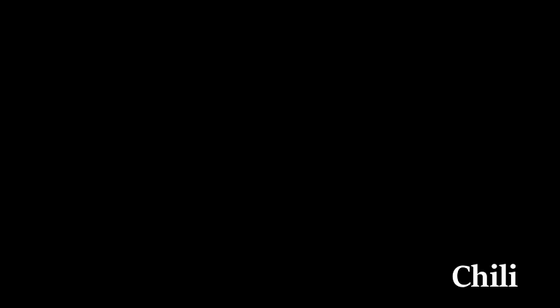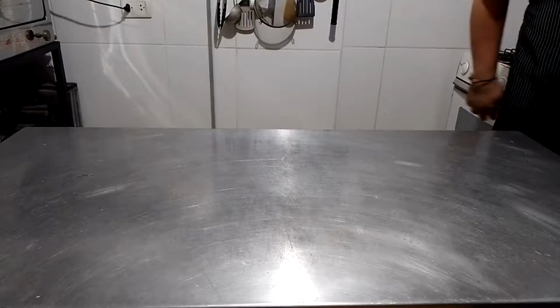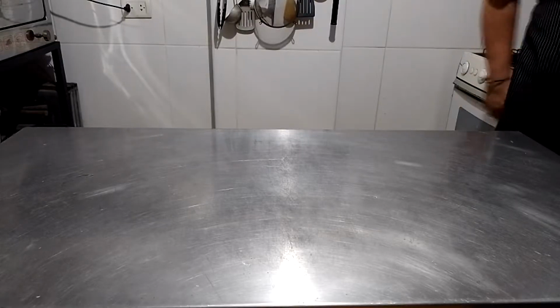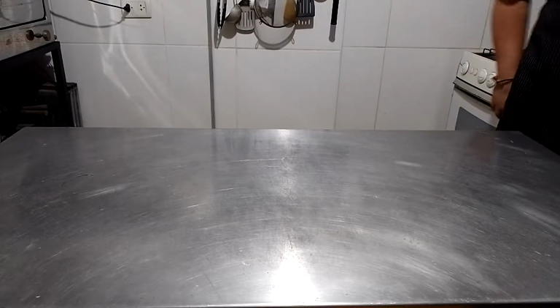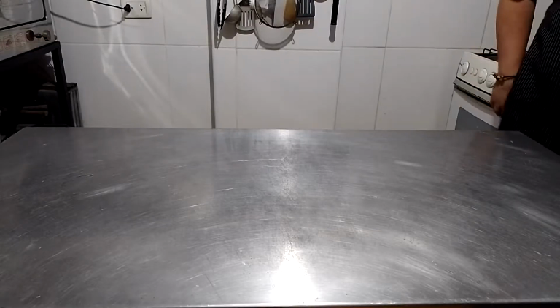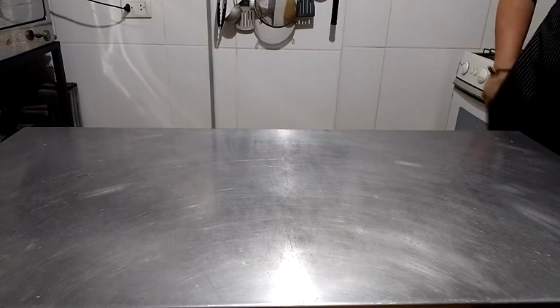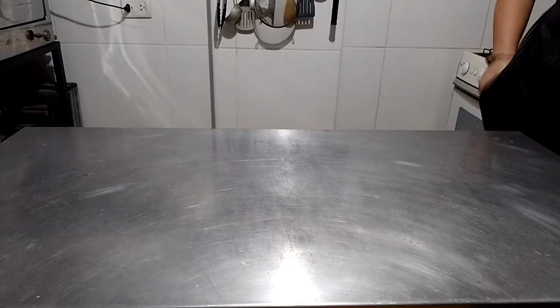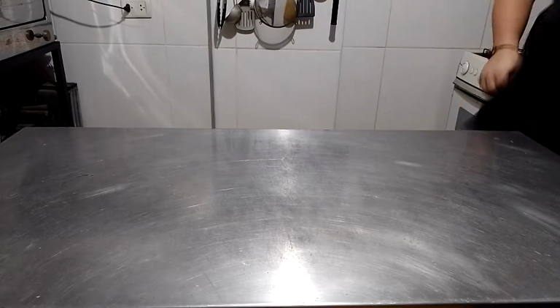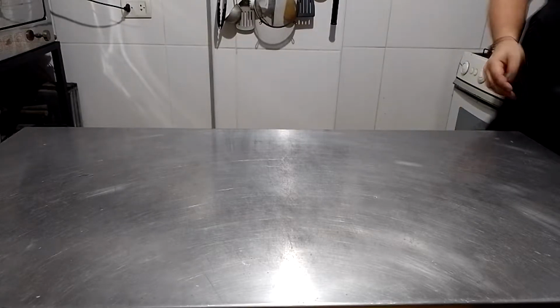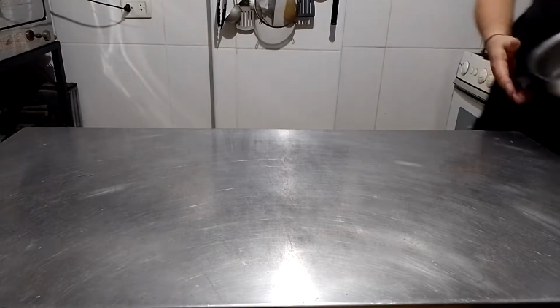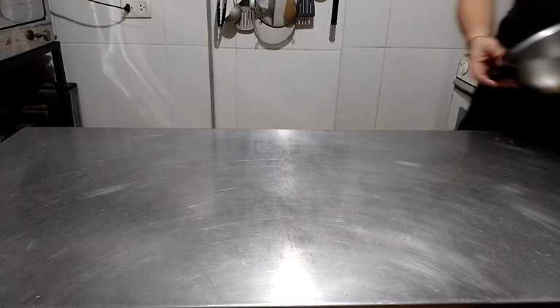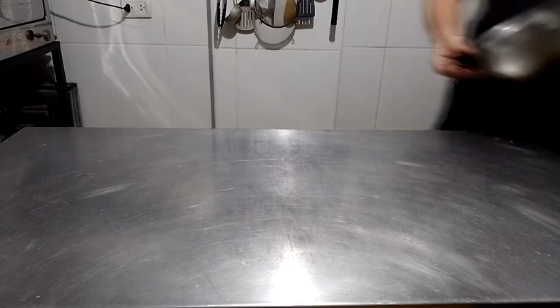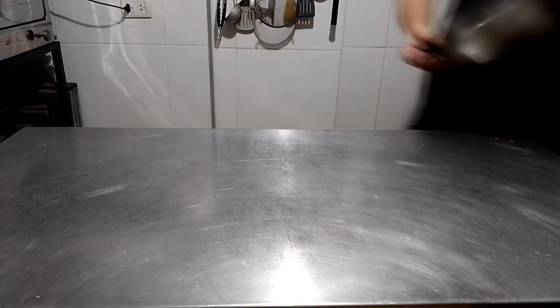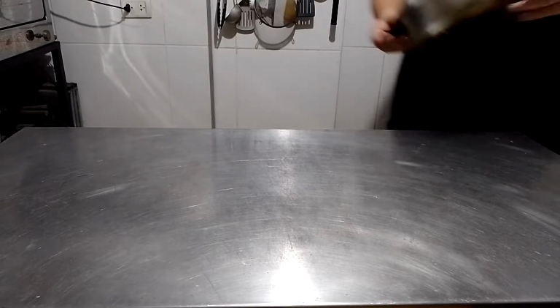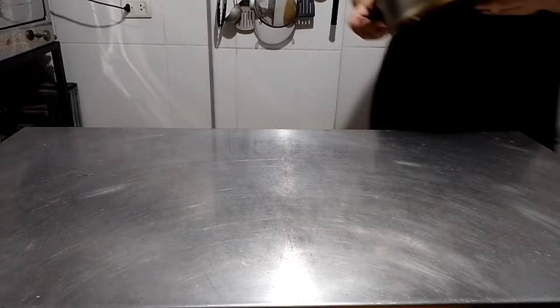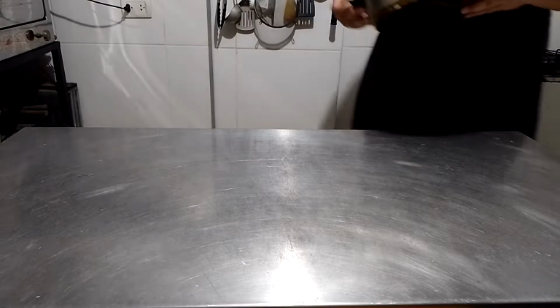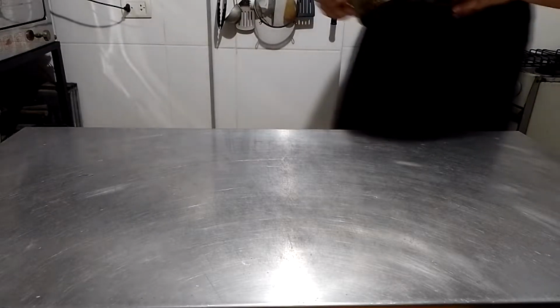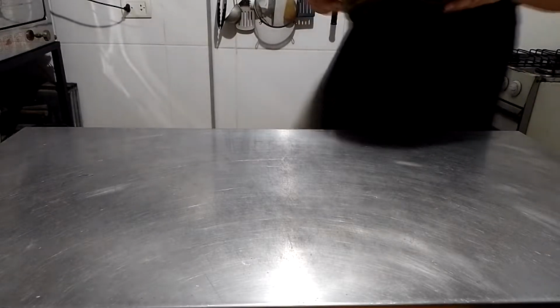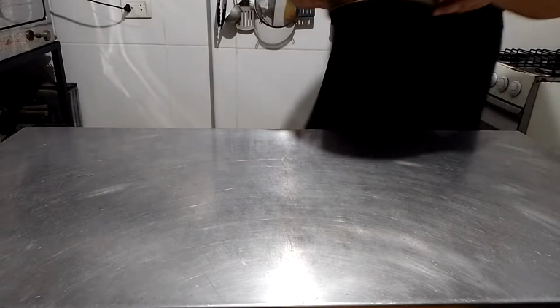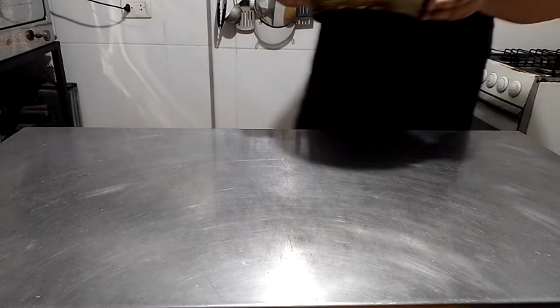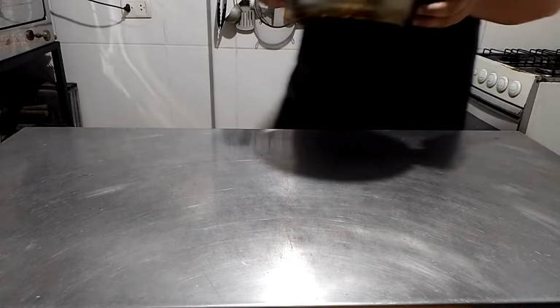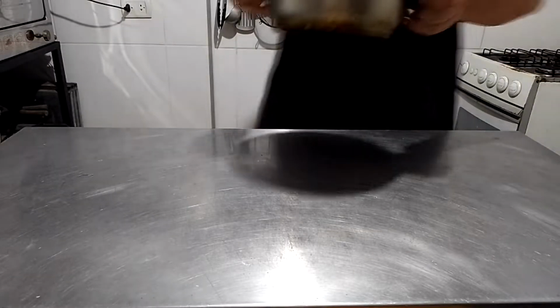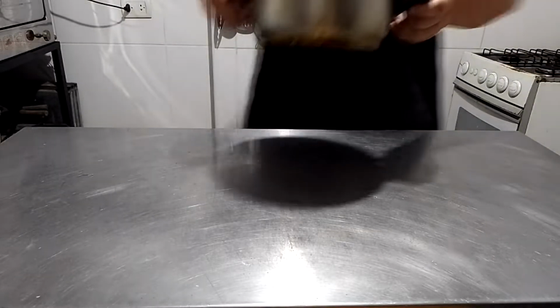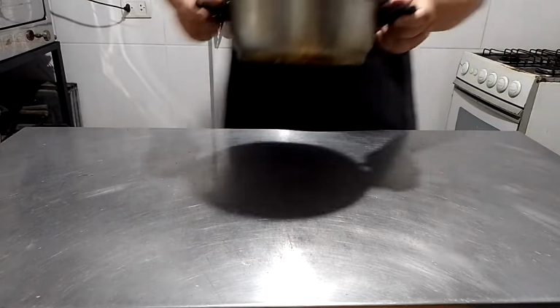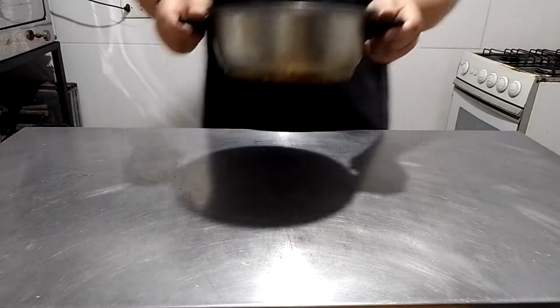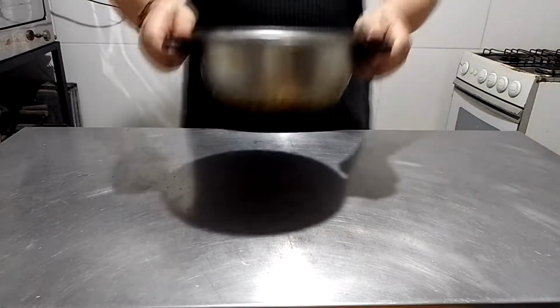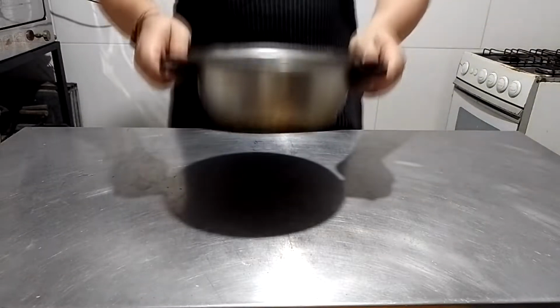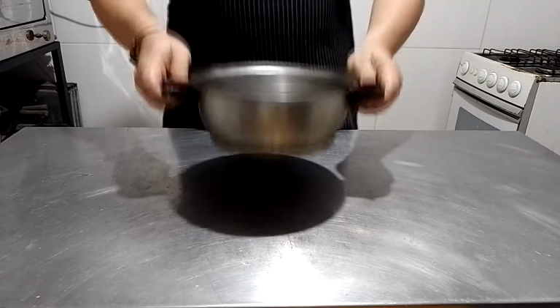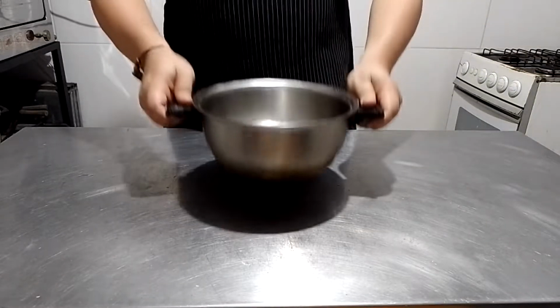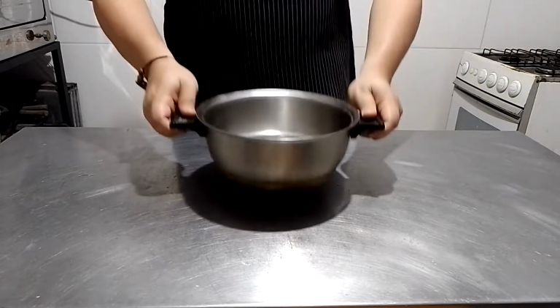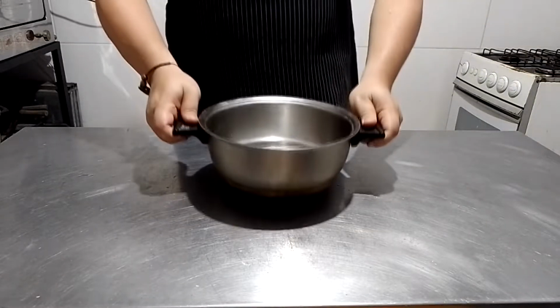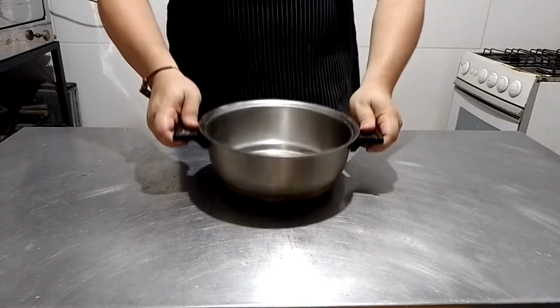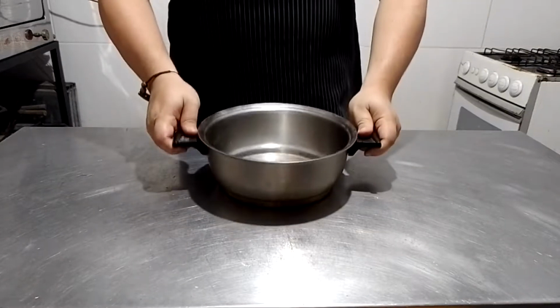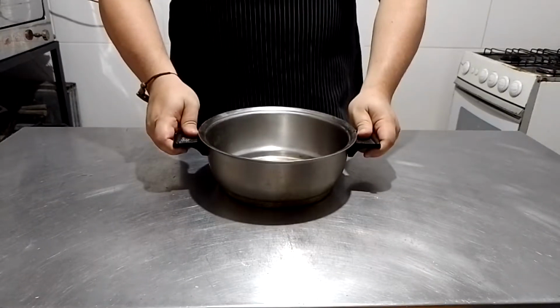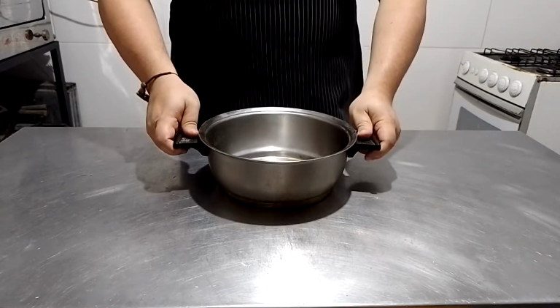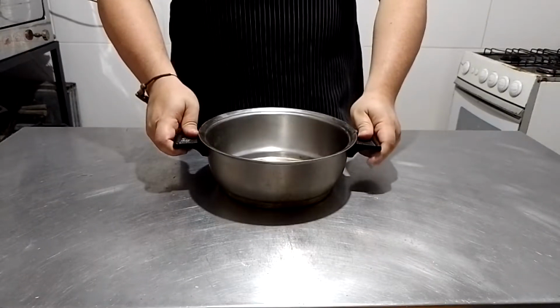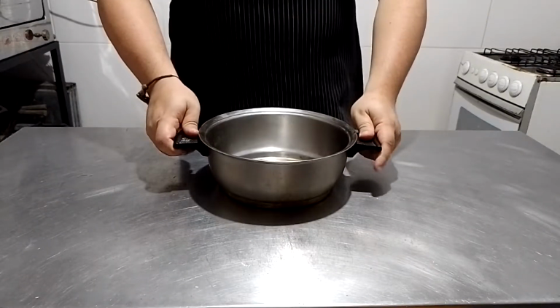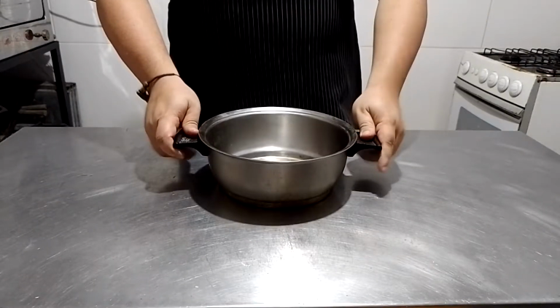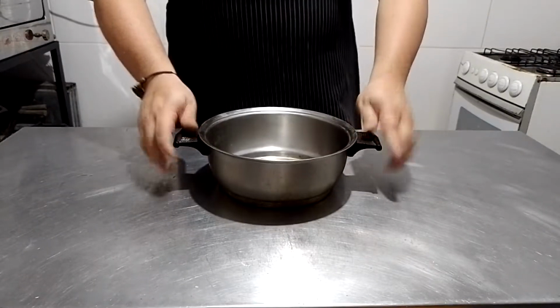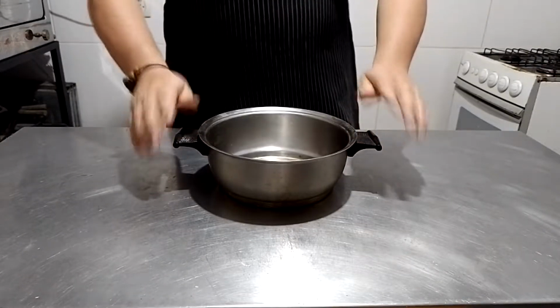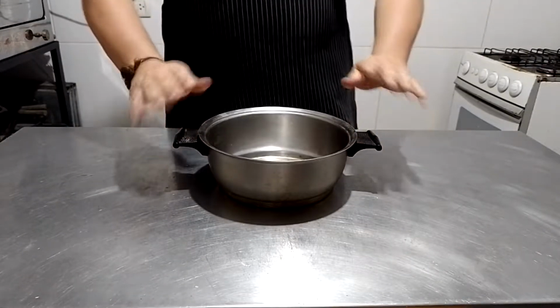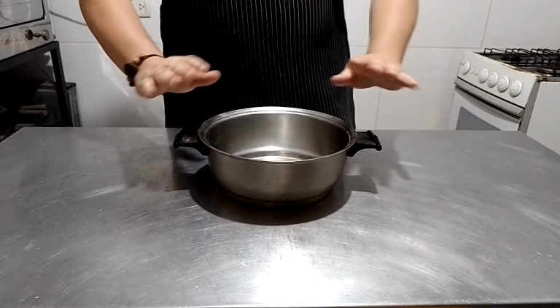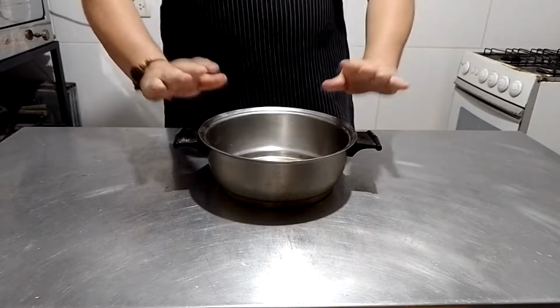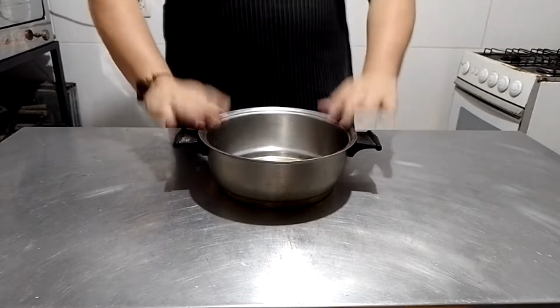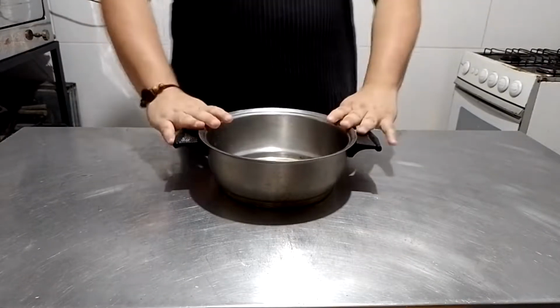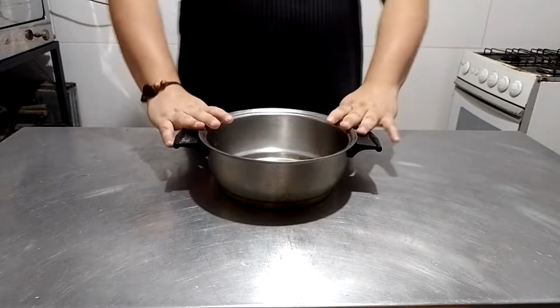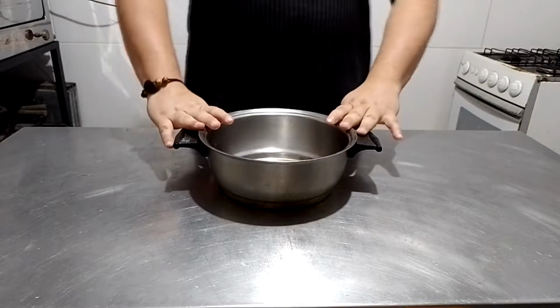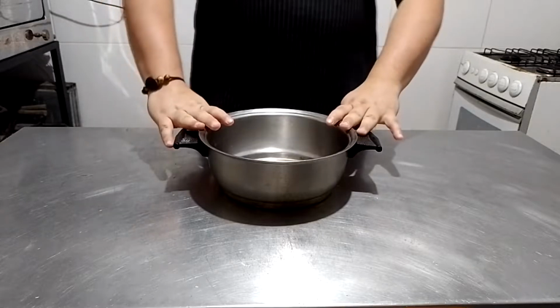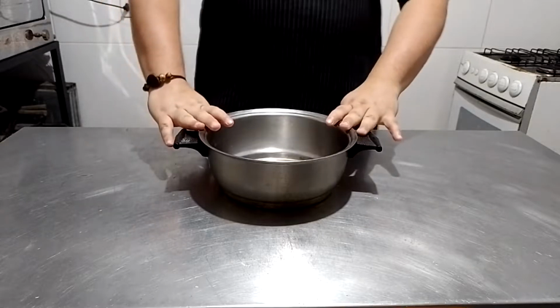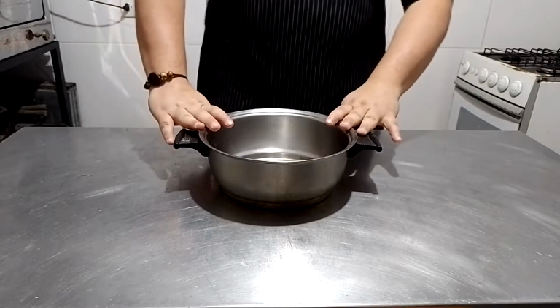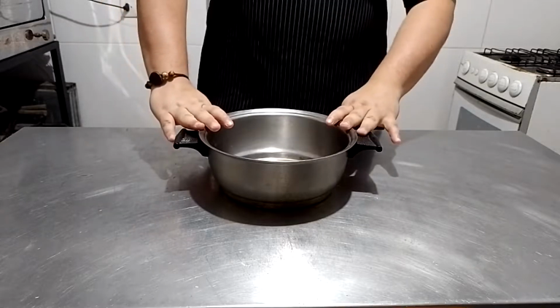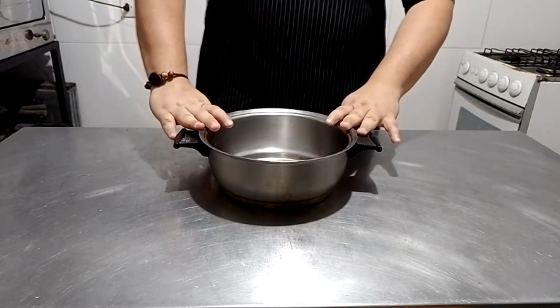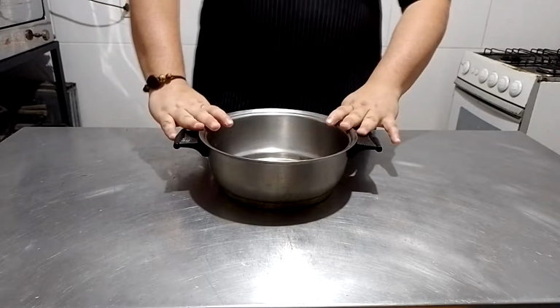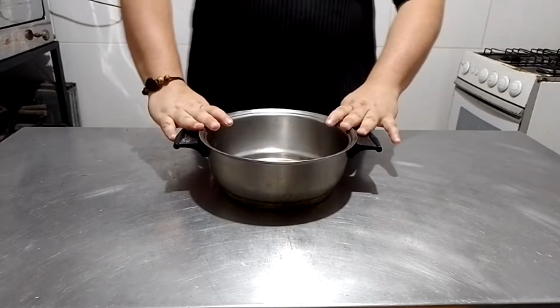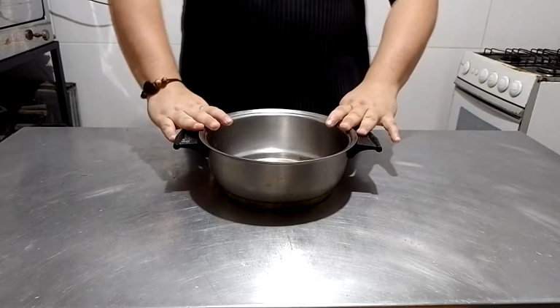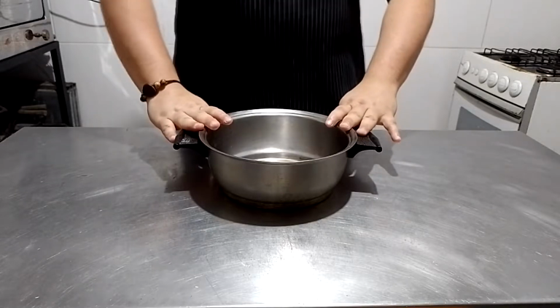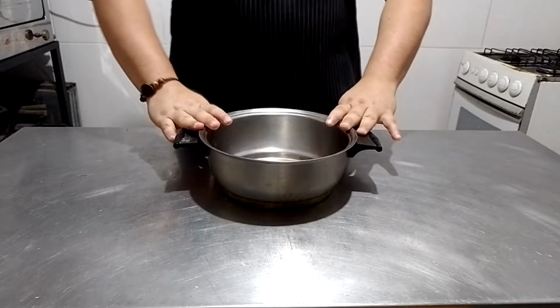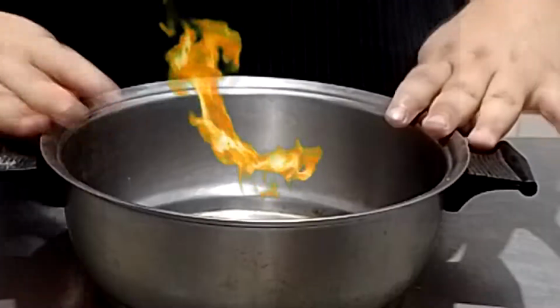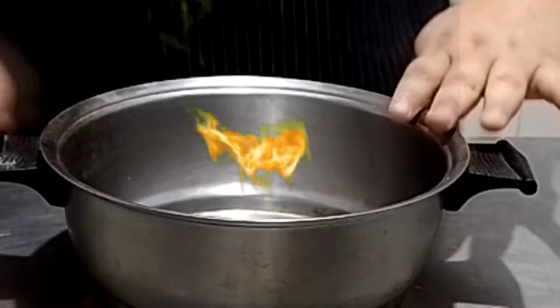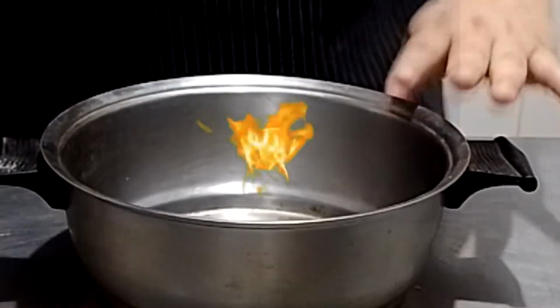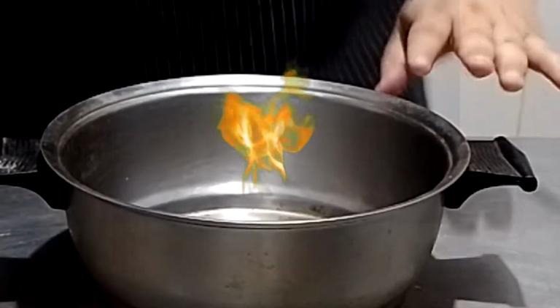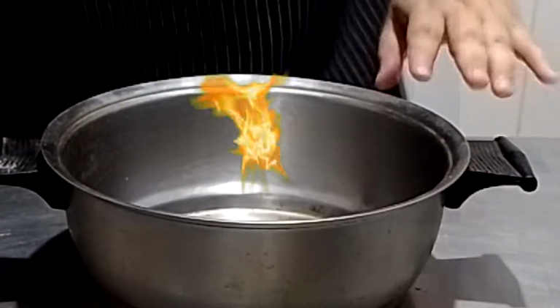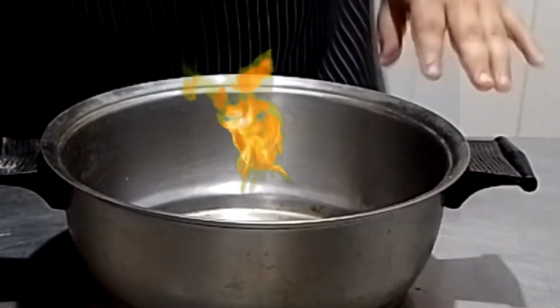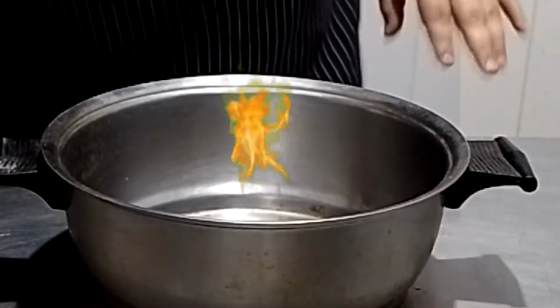This recipe is gonna be from scratch, zero, nothing, and we'll be starting with the component to take the longest time: the chili.